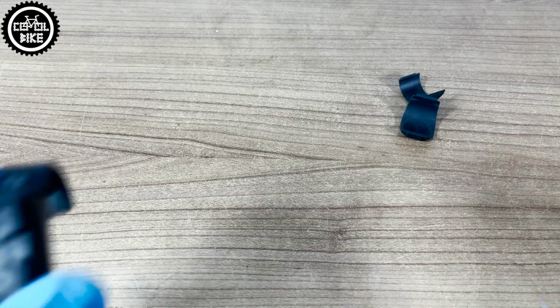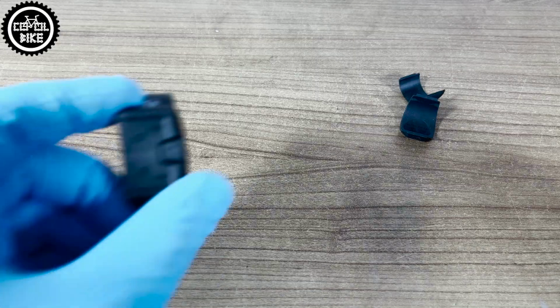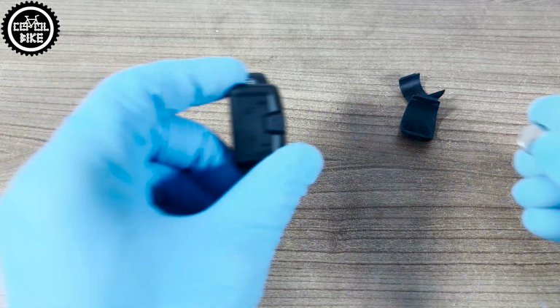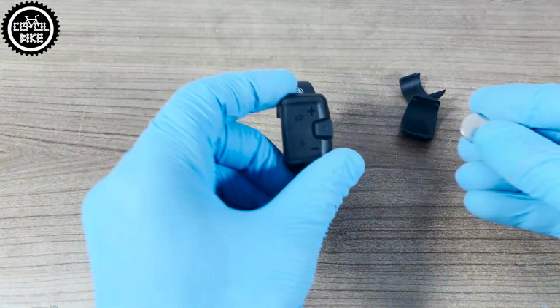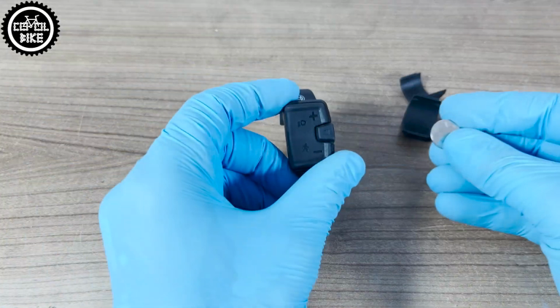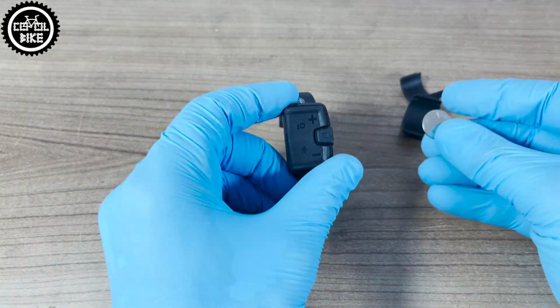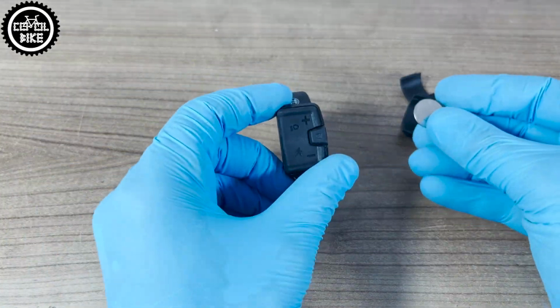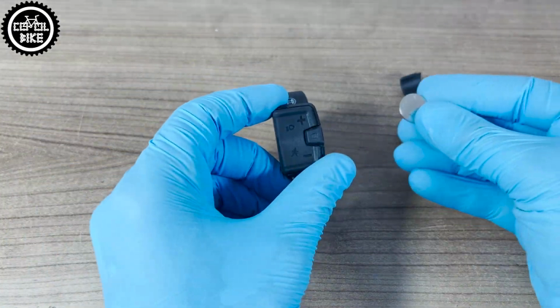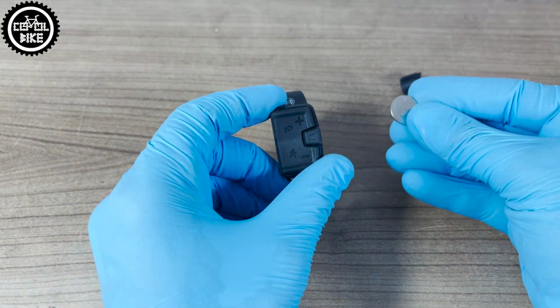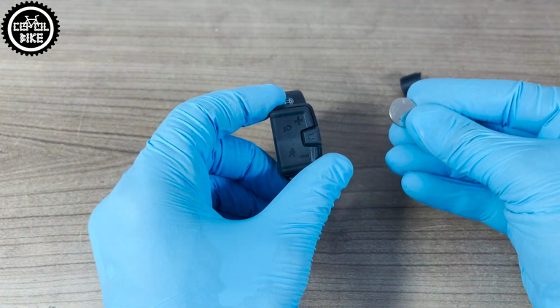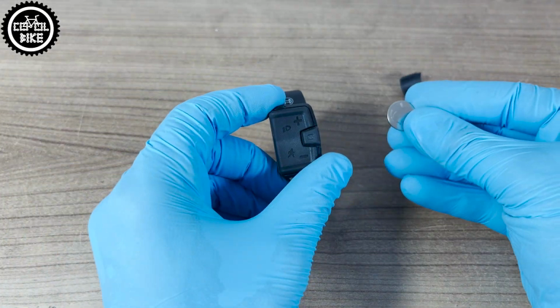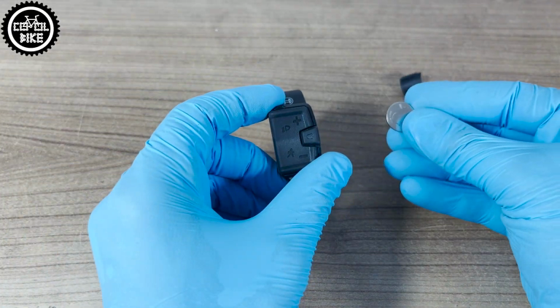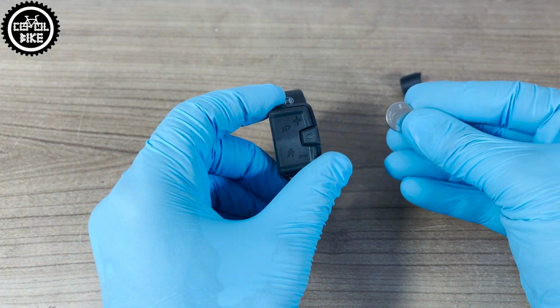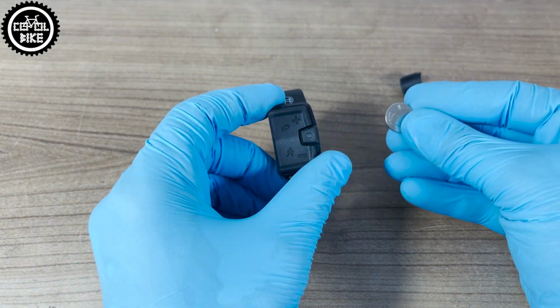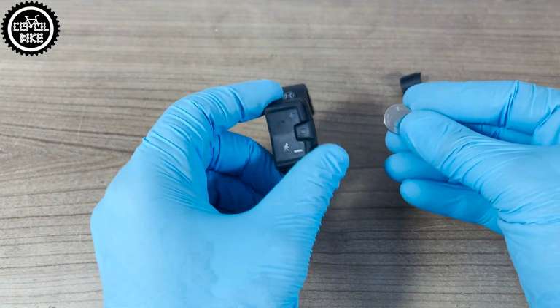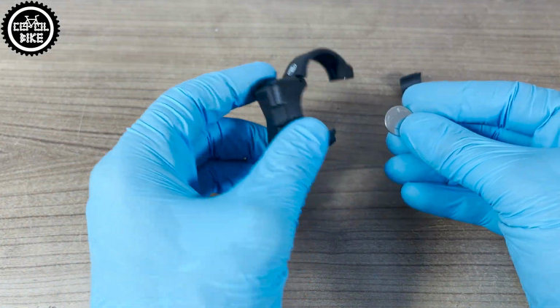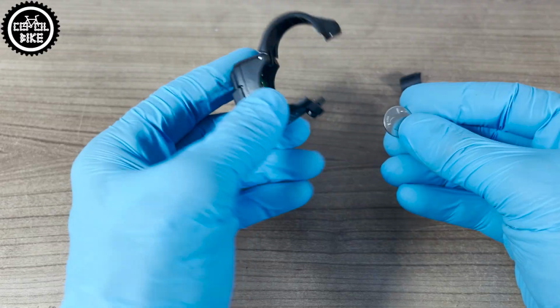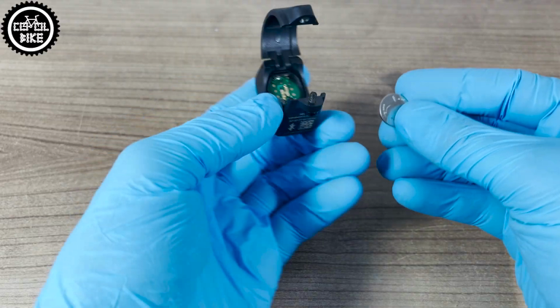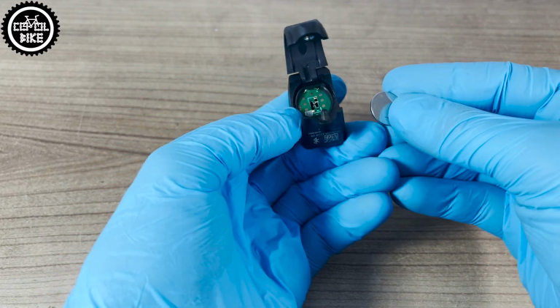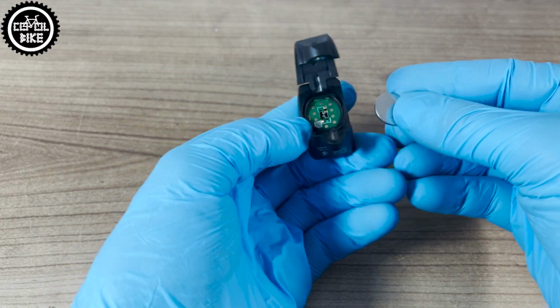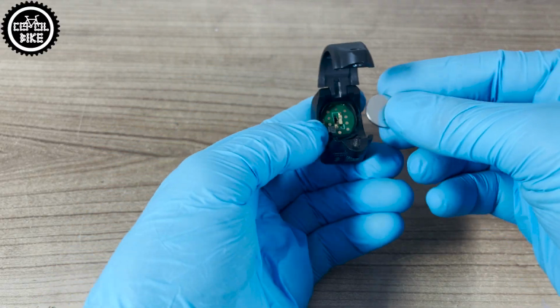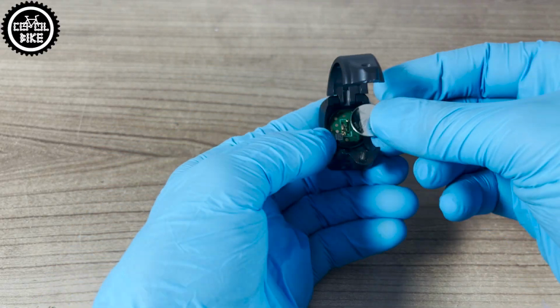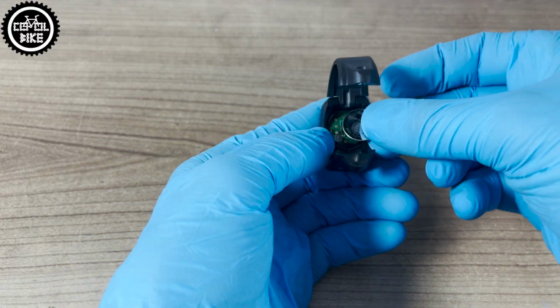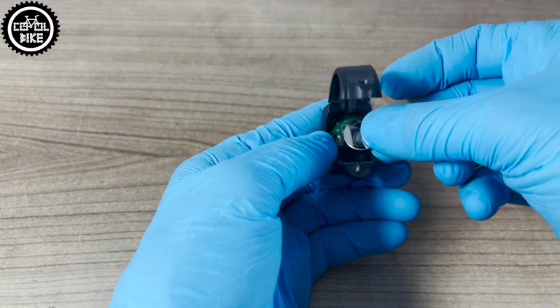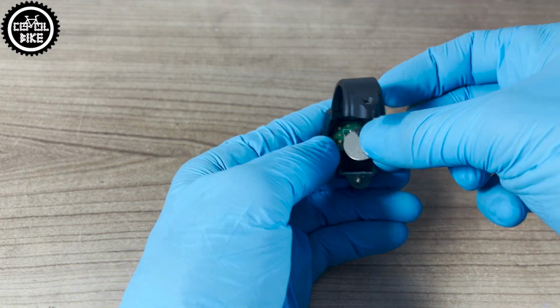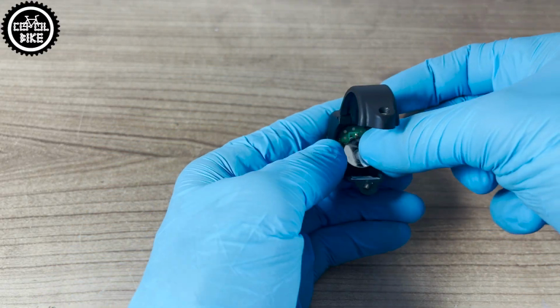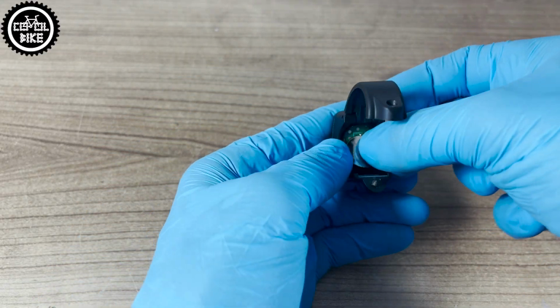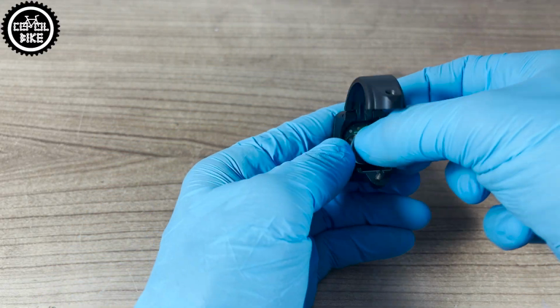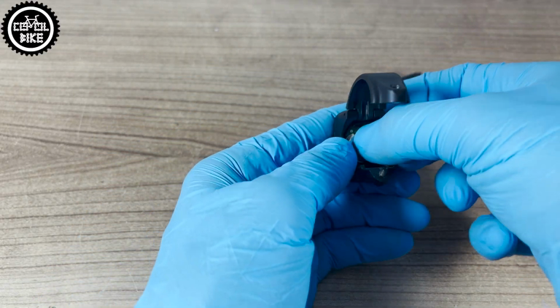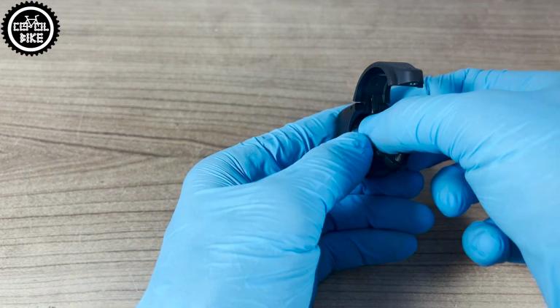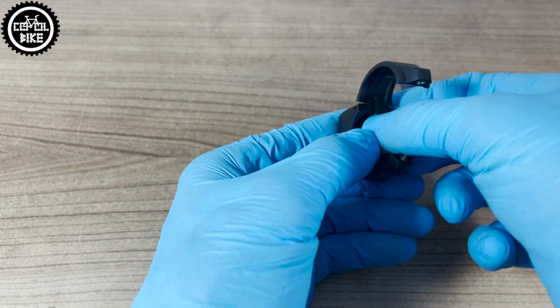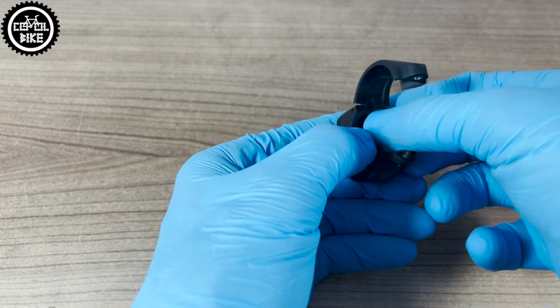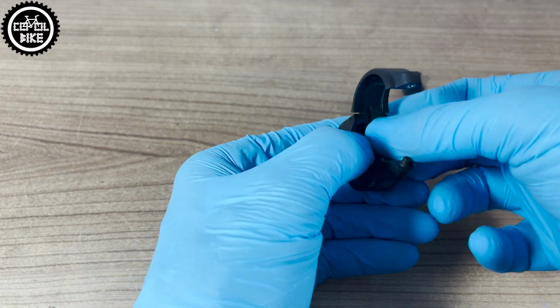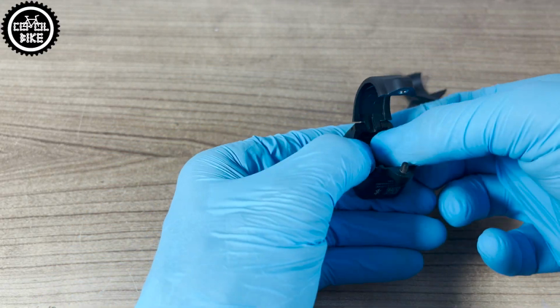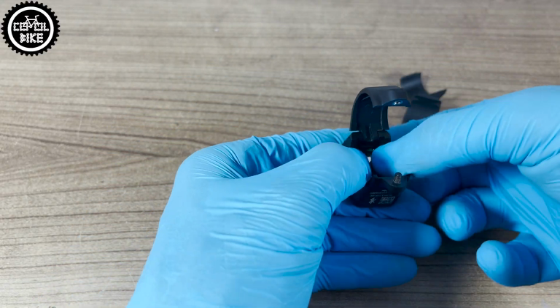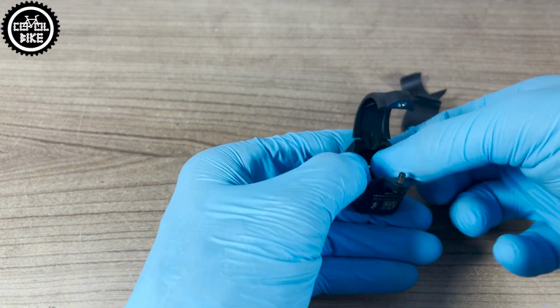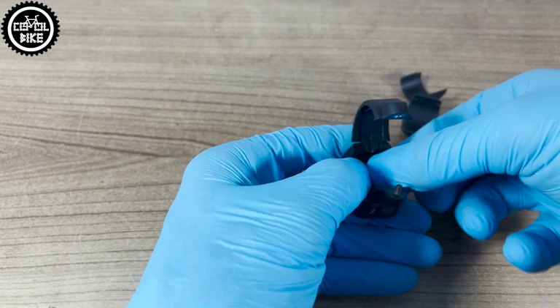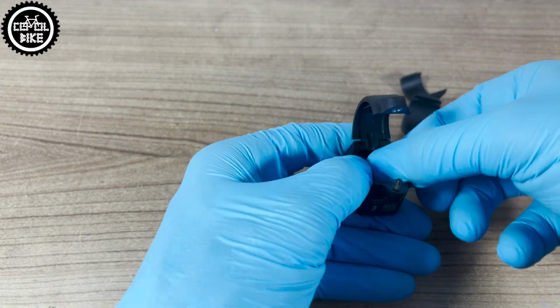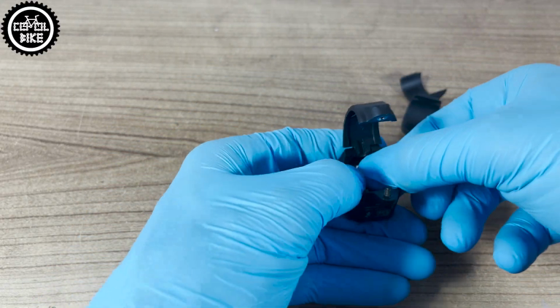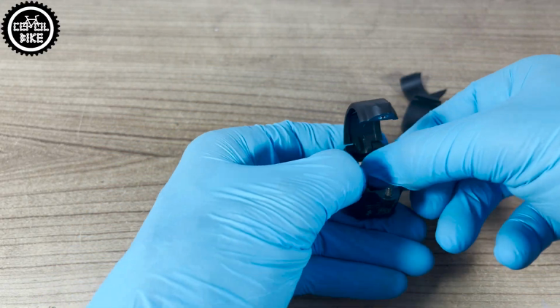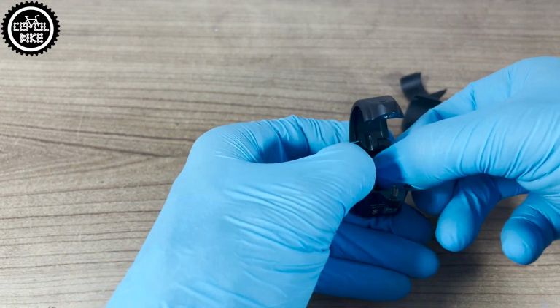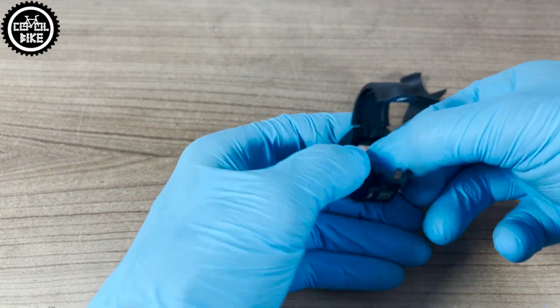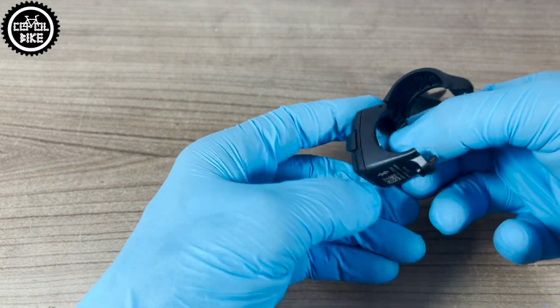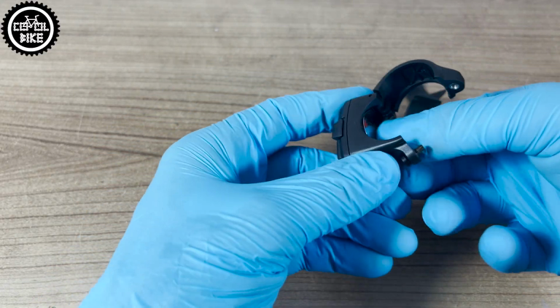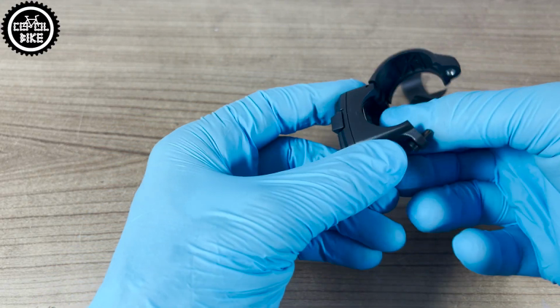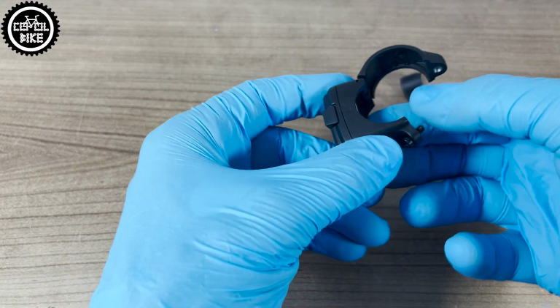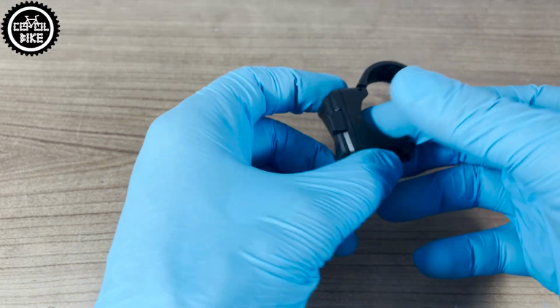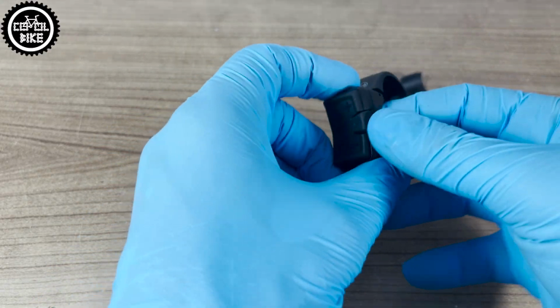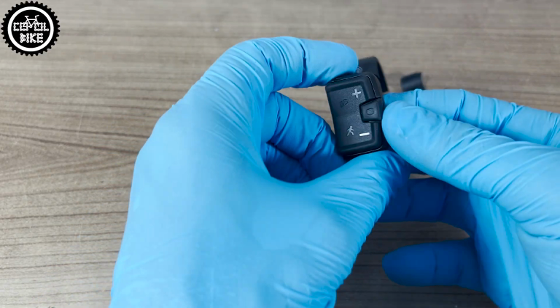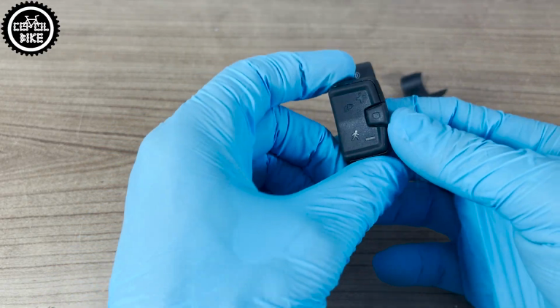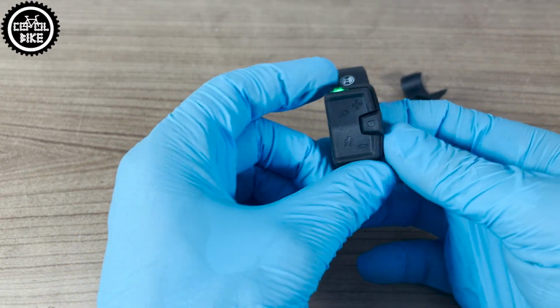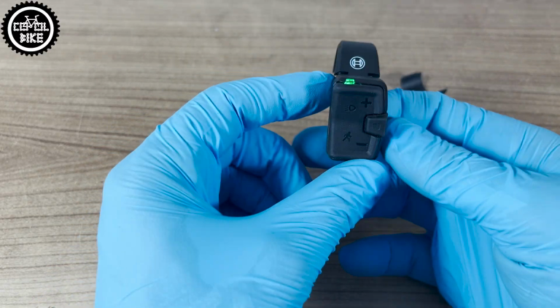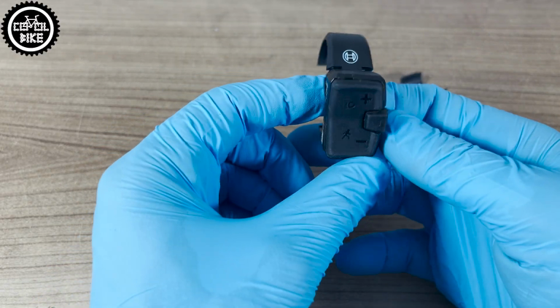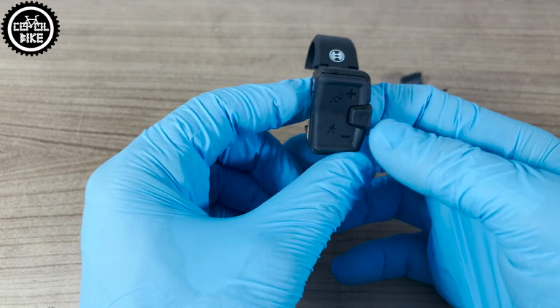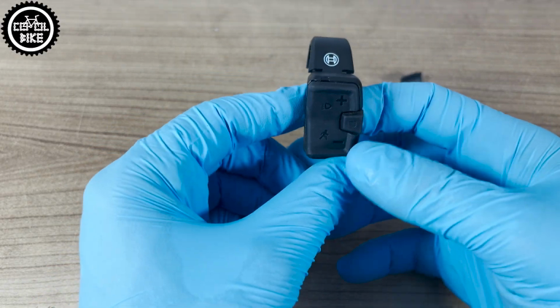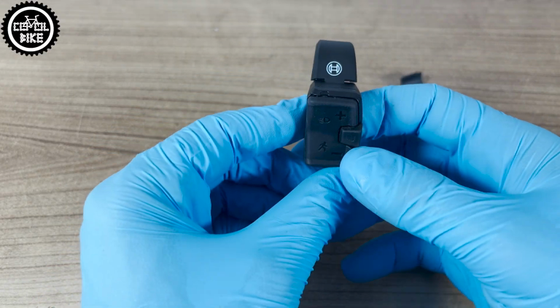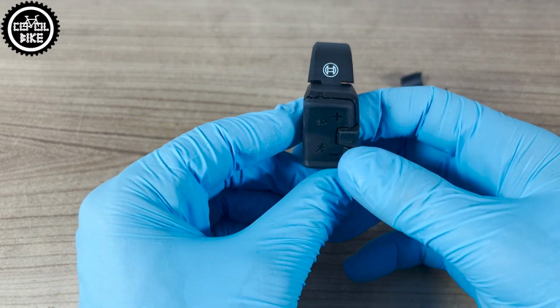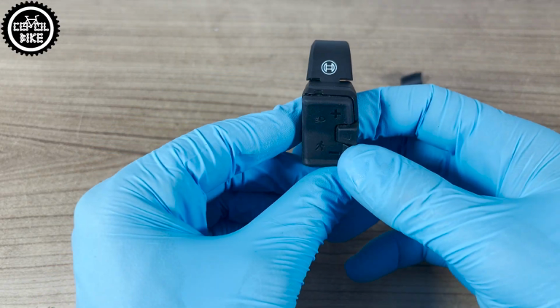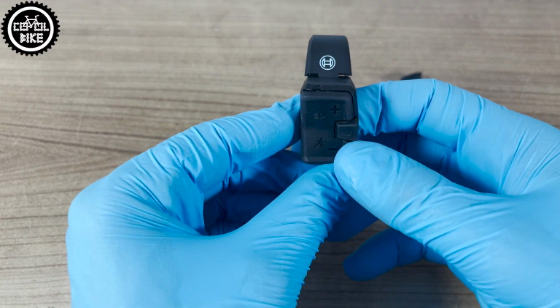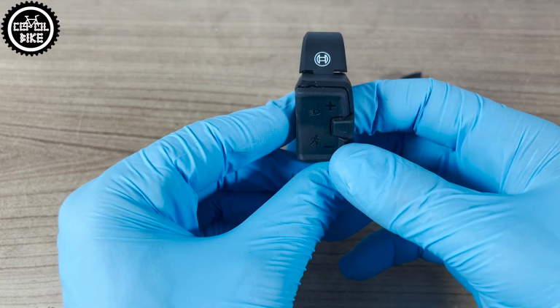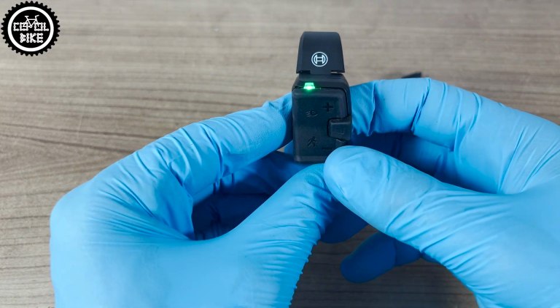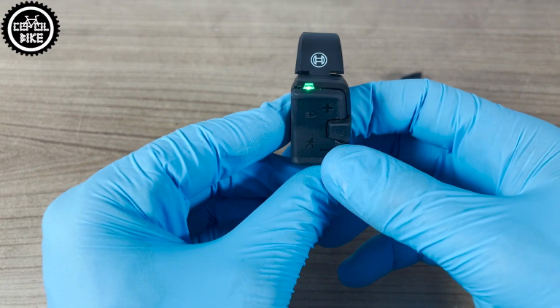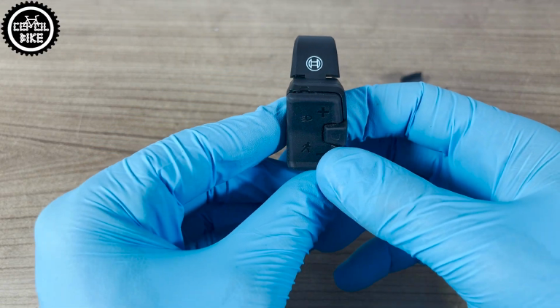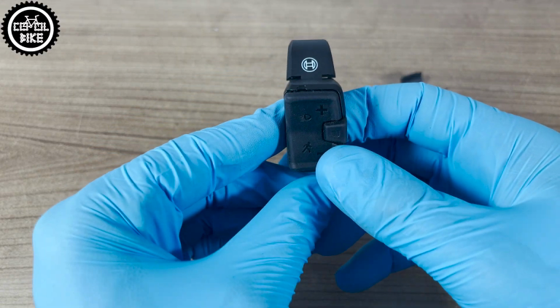After inserting the battery, the LED indicator will flash green. Hold down the minus button for 5 seconds, which will cause the light to turn blue.